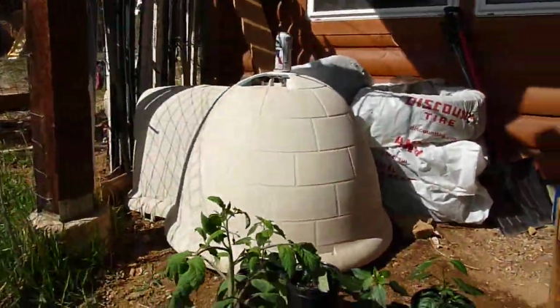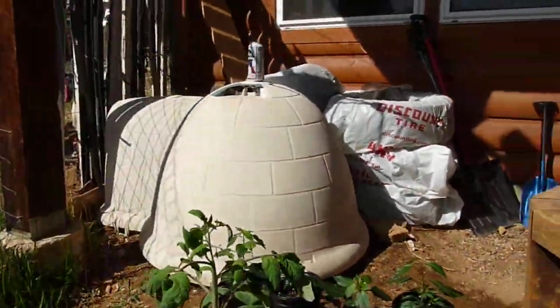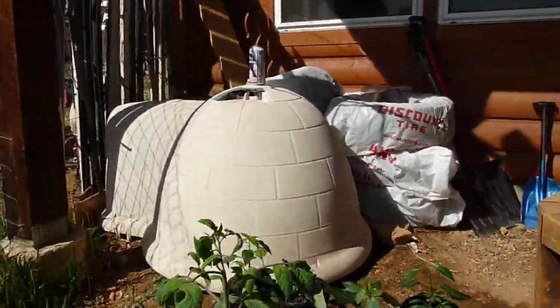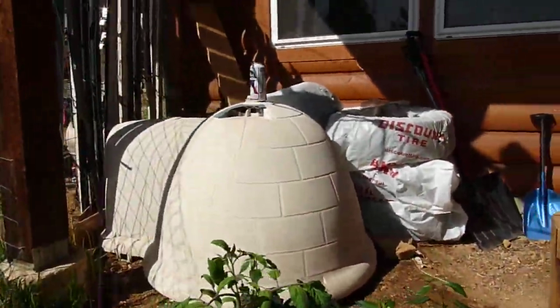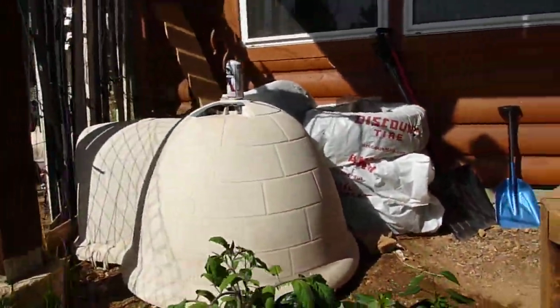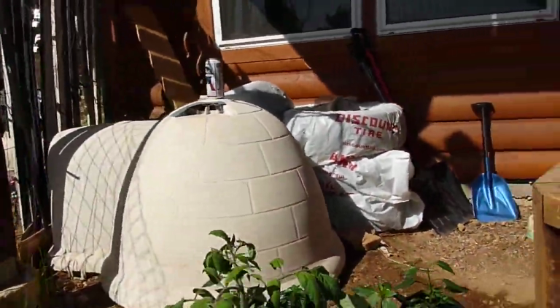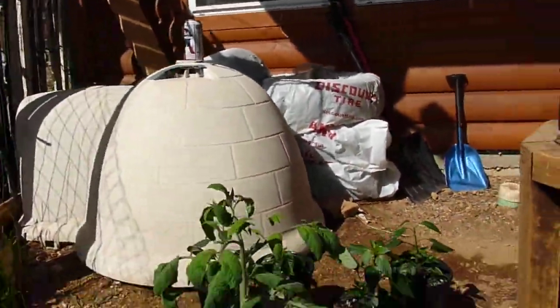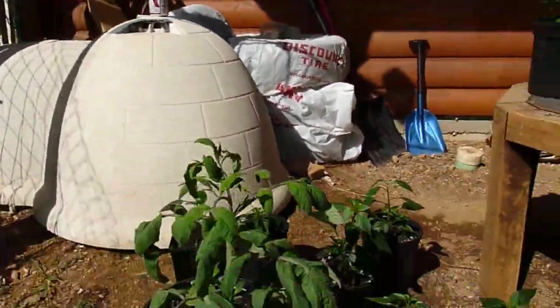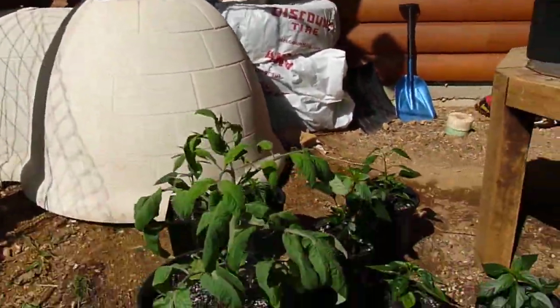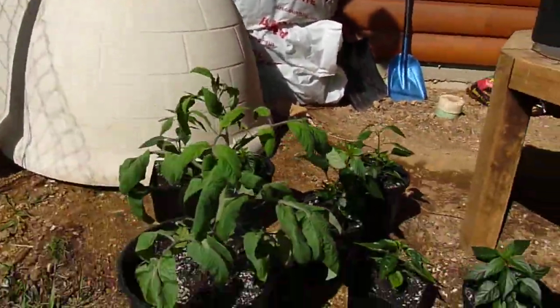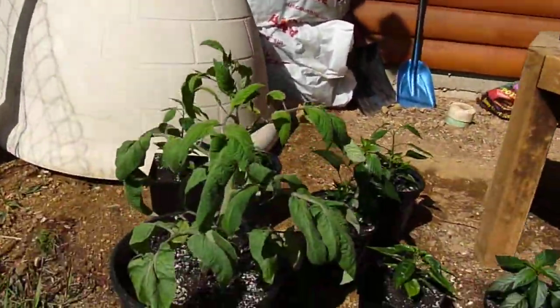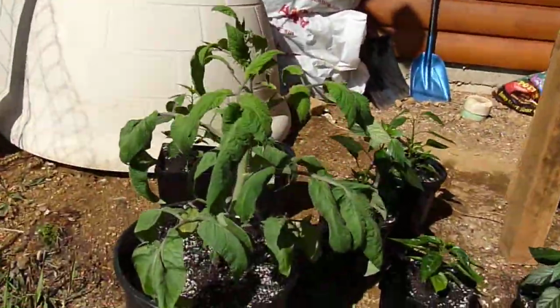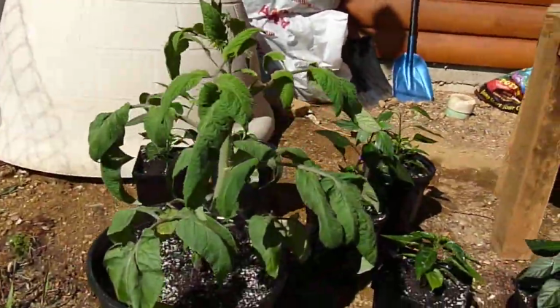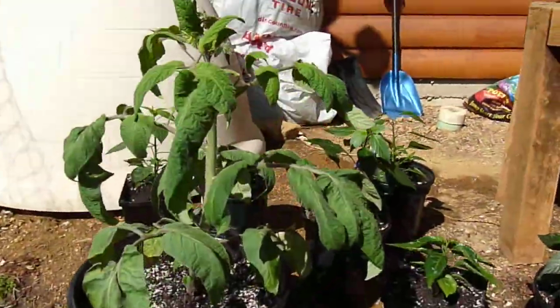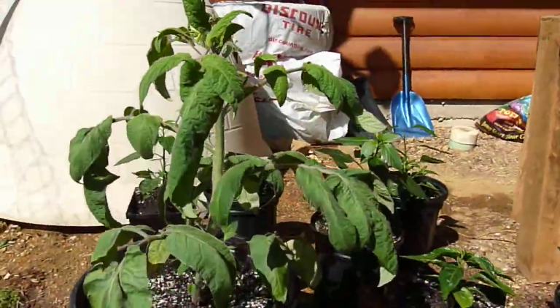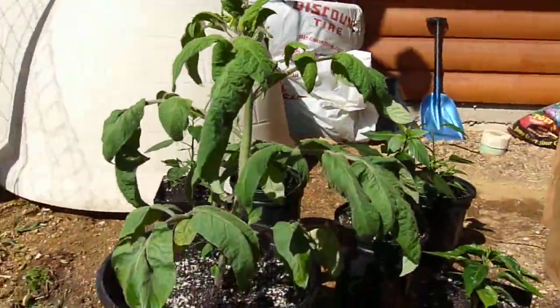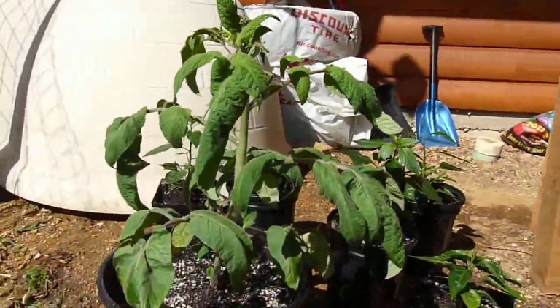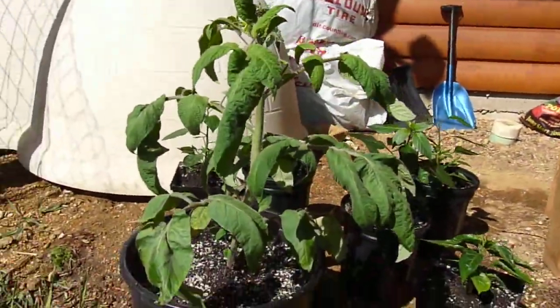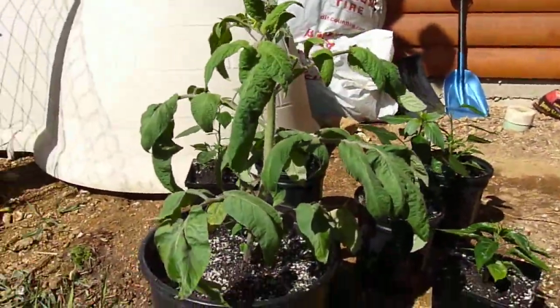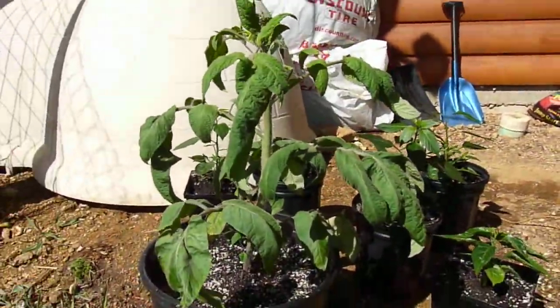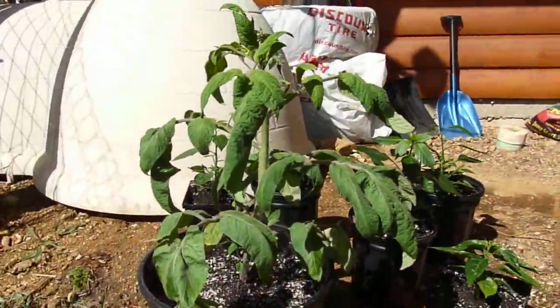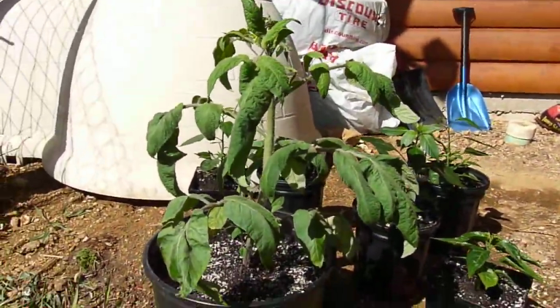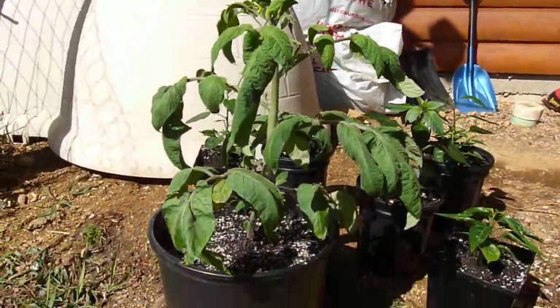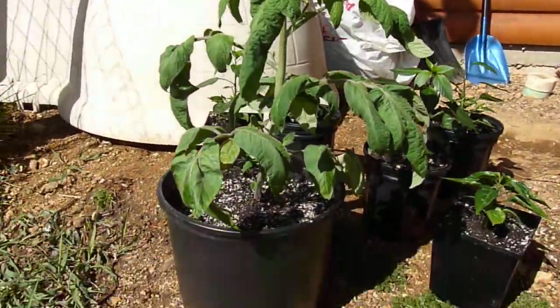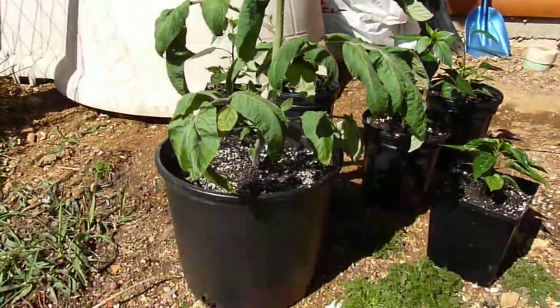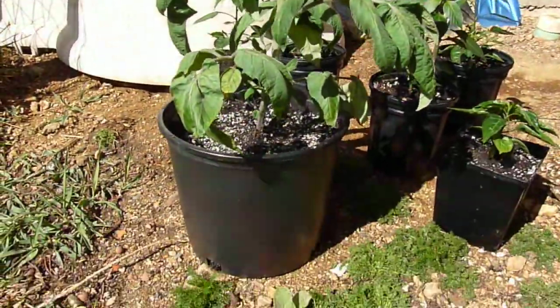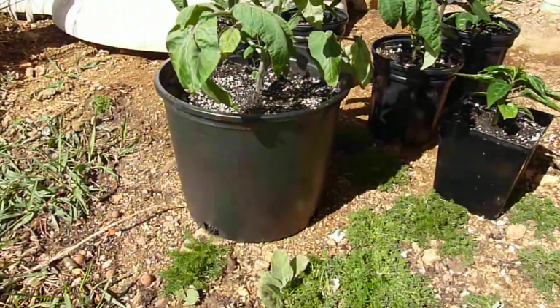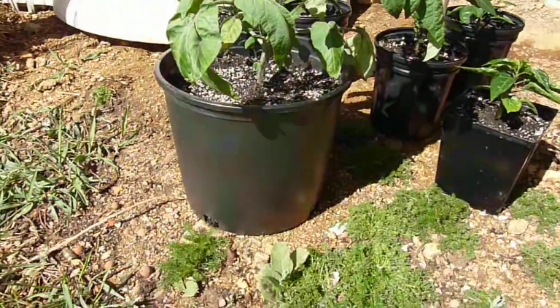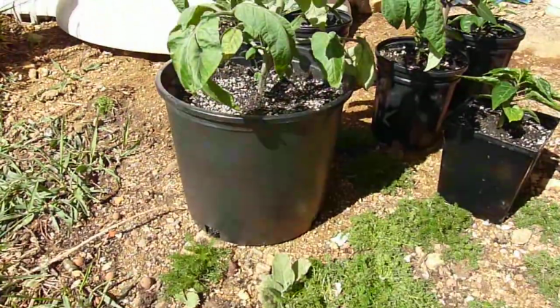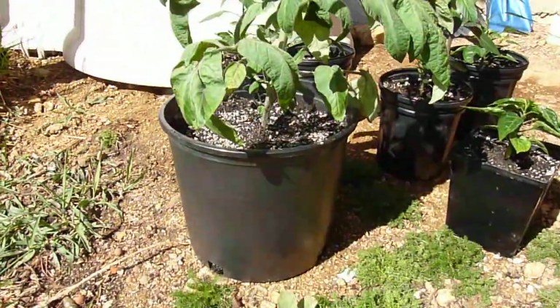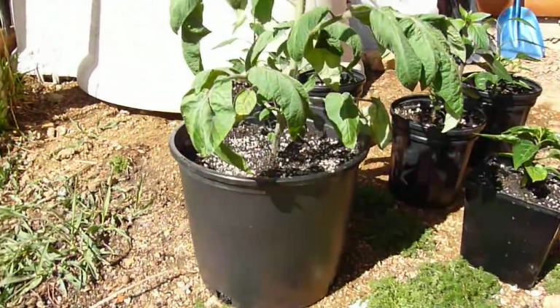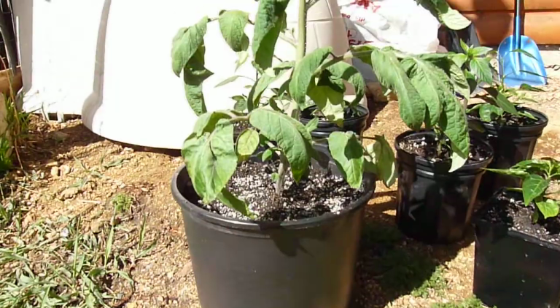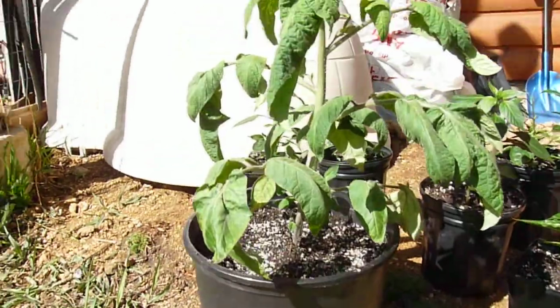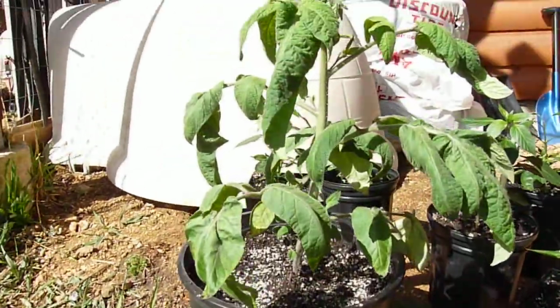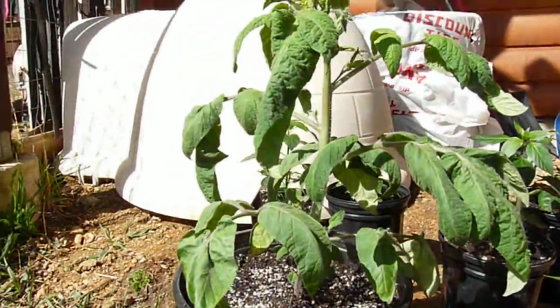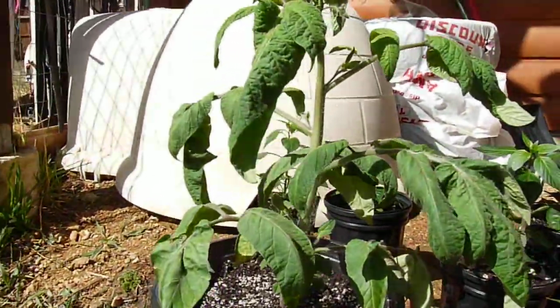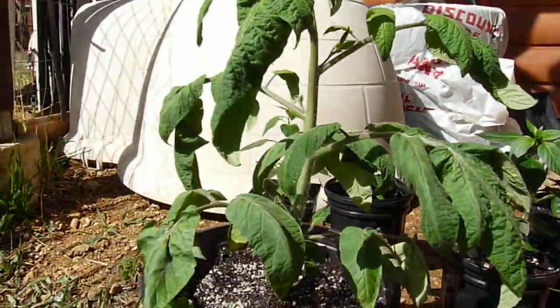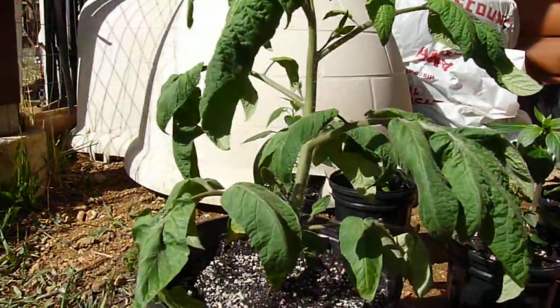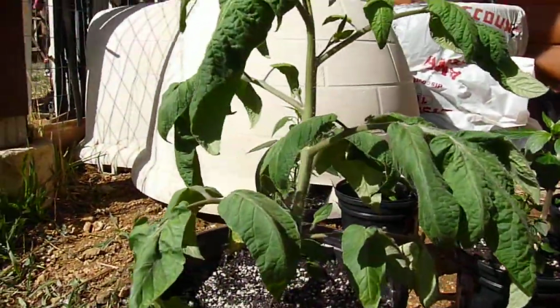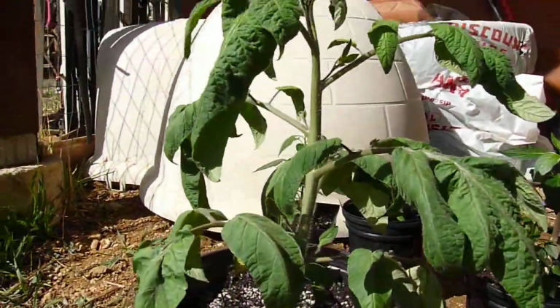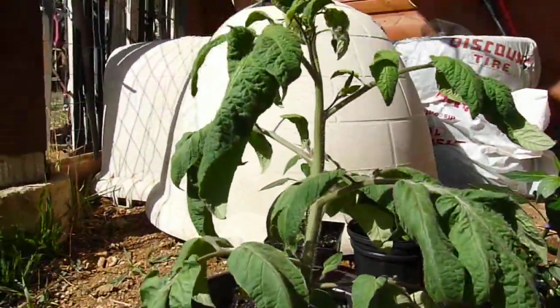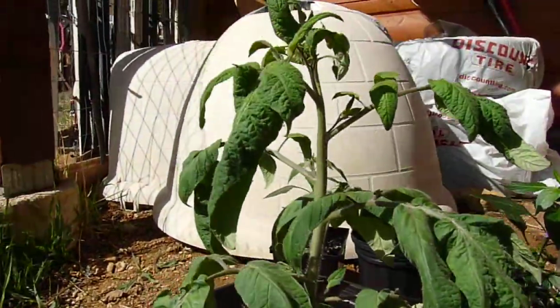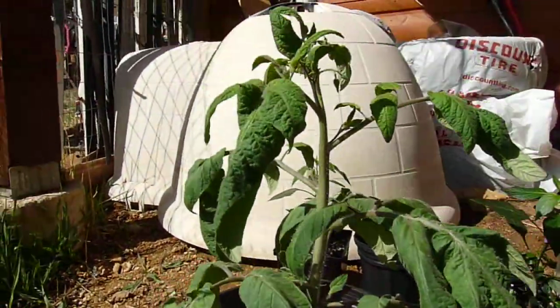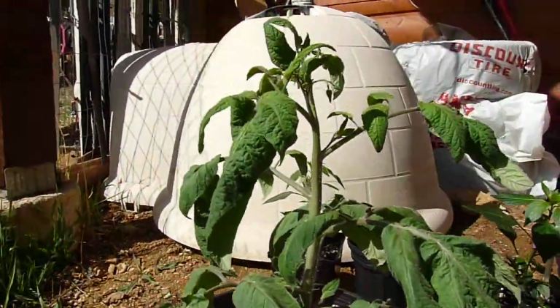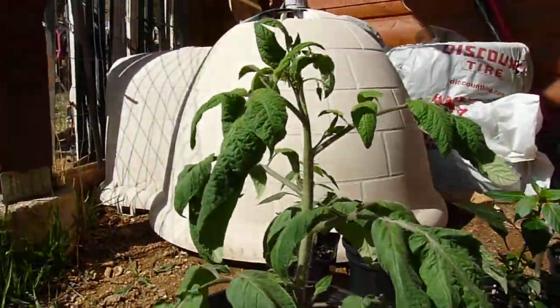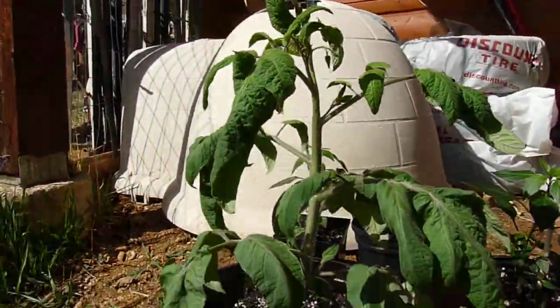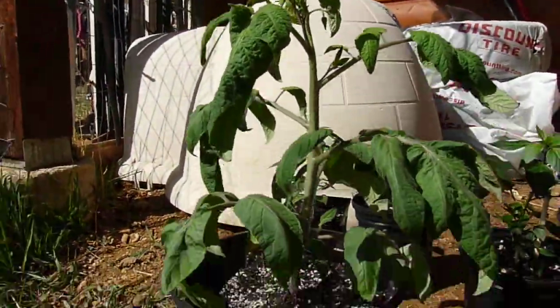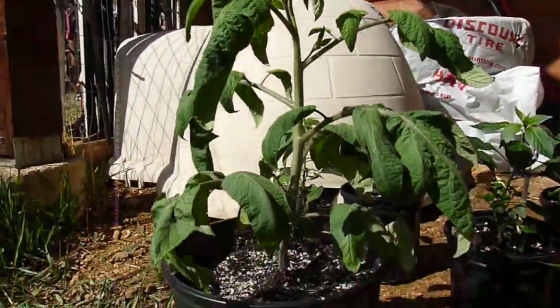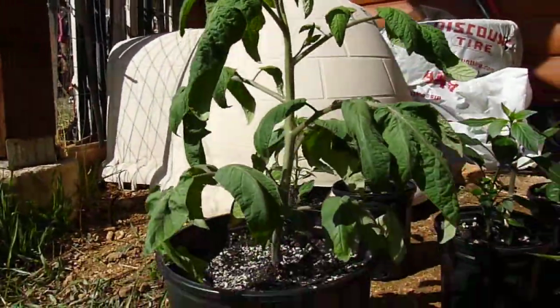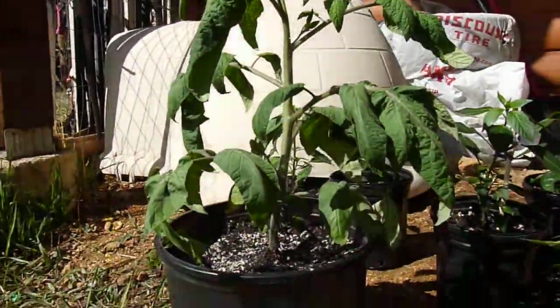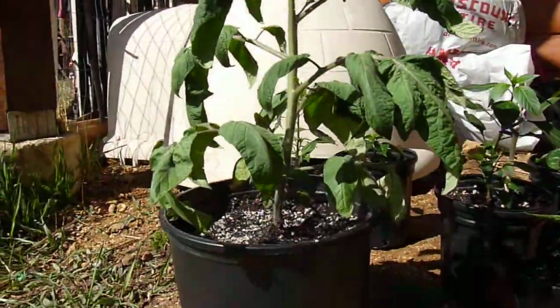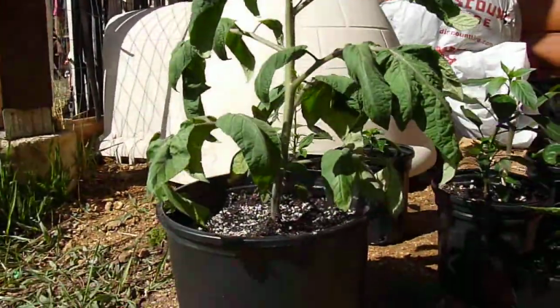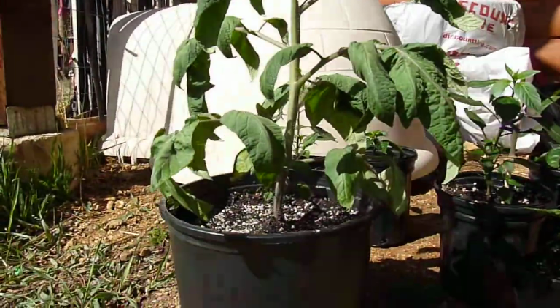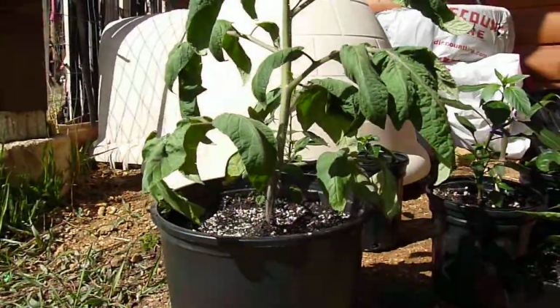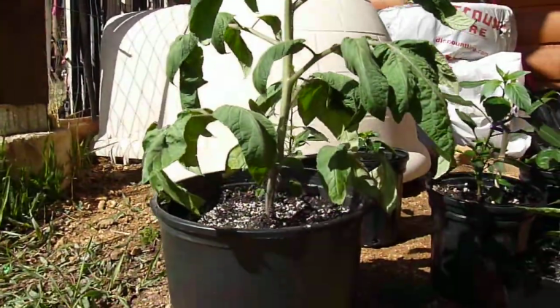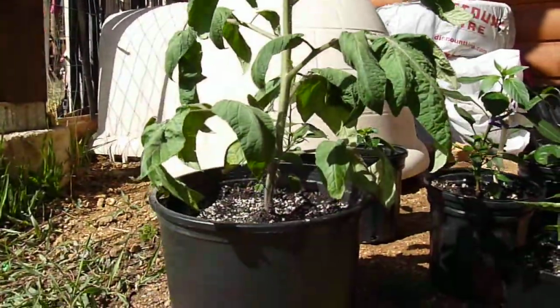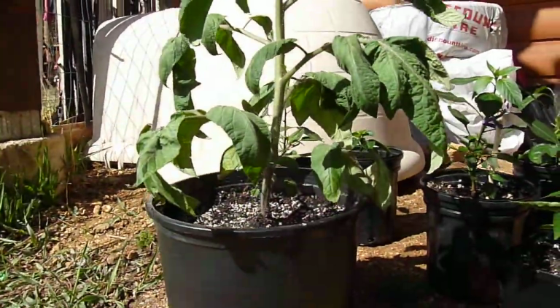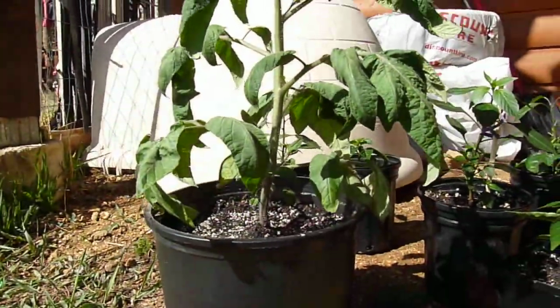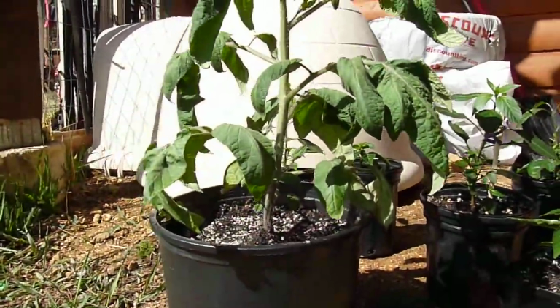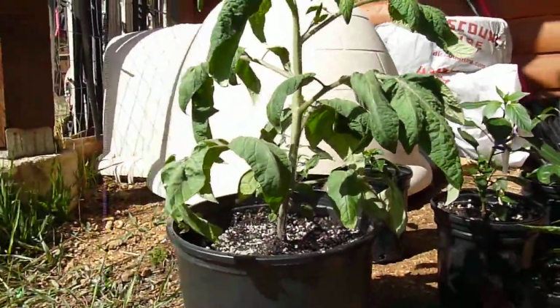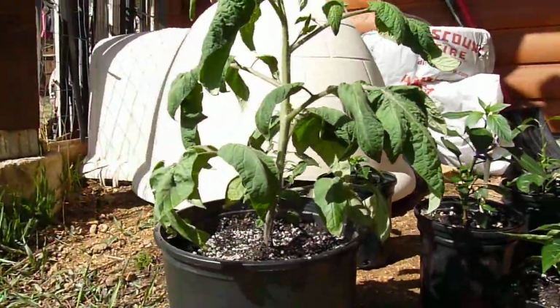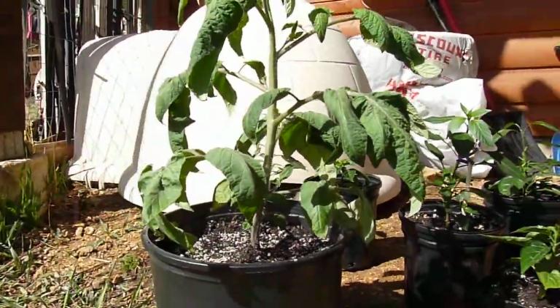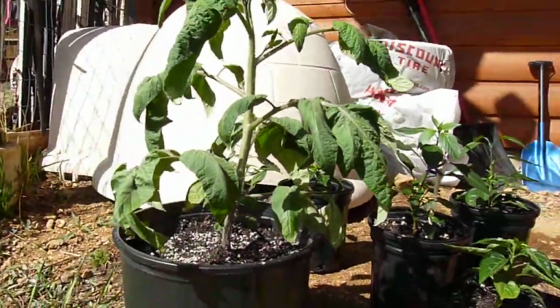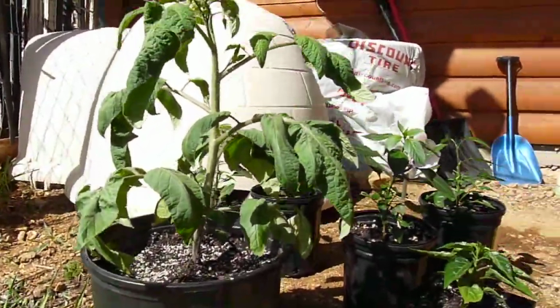You can see they're really big. Just transplanted that today — it's probably like a foot and a half tall.